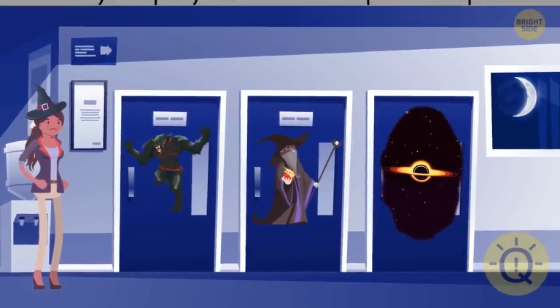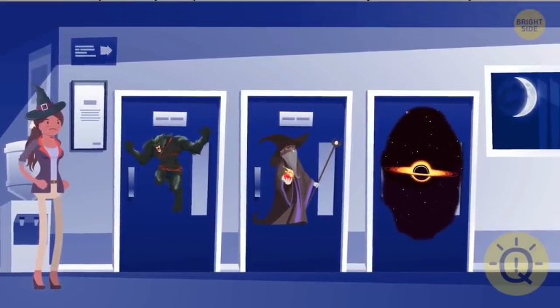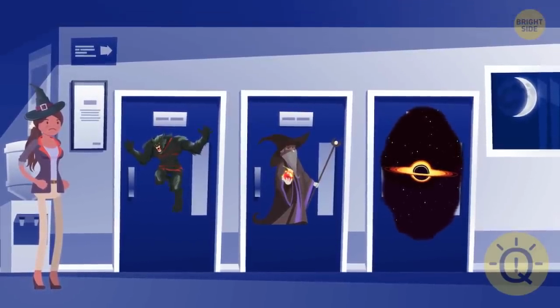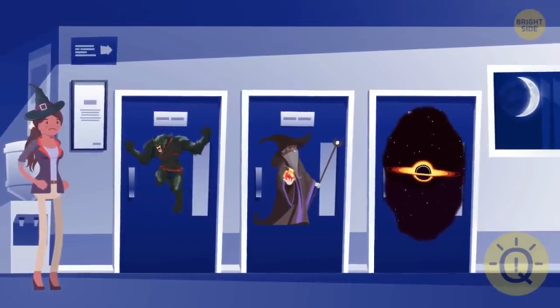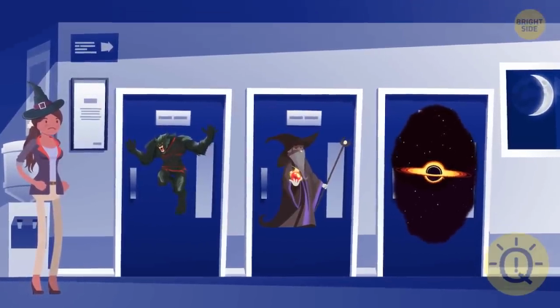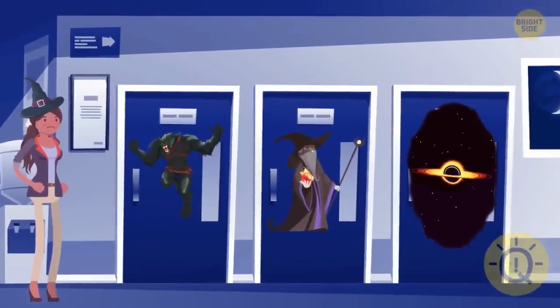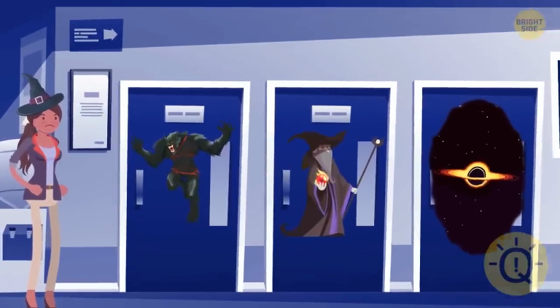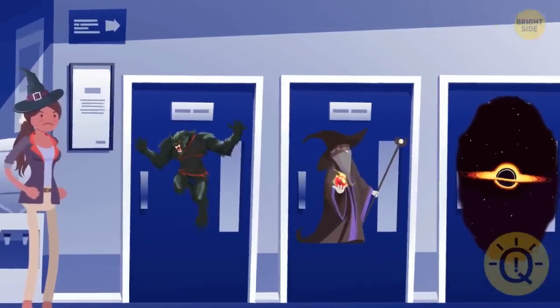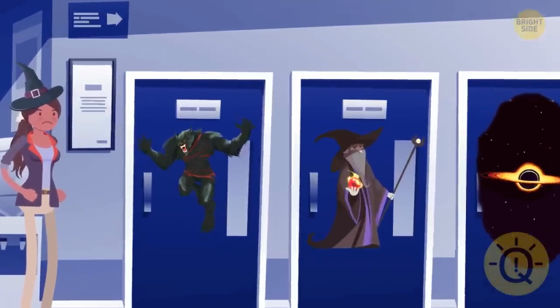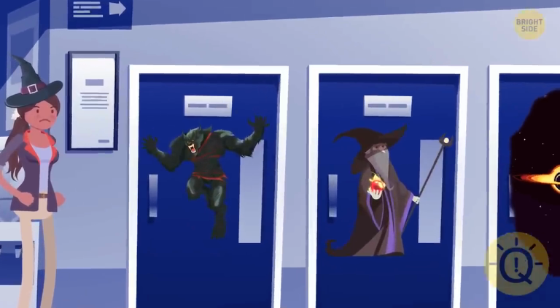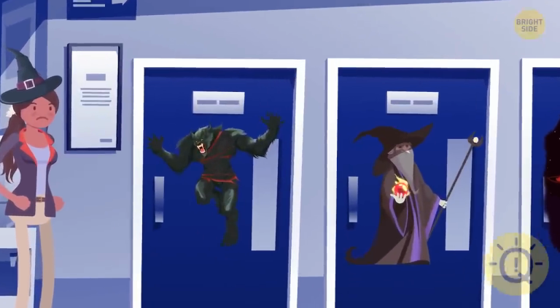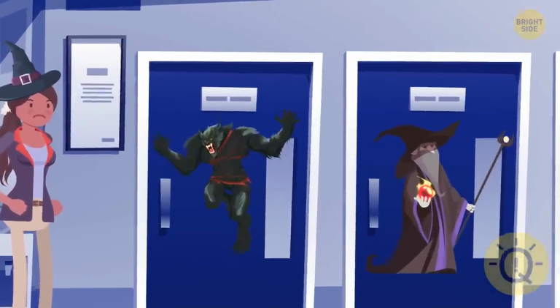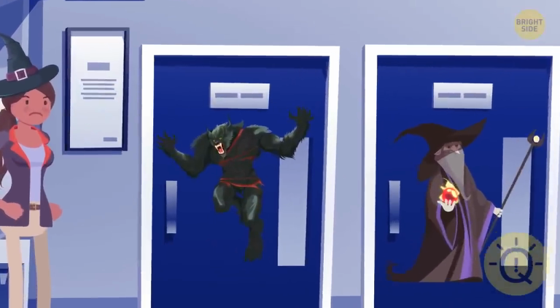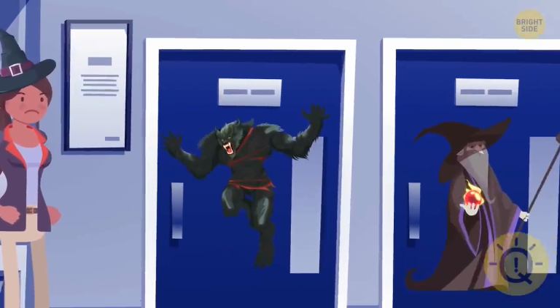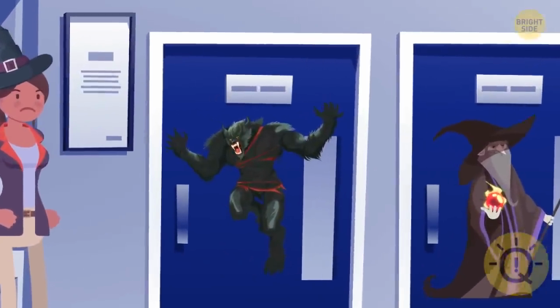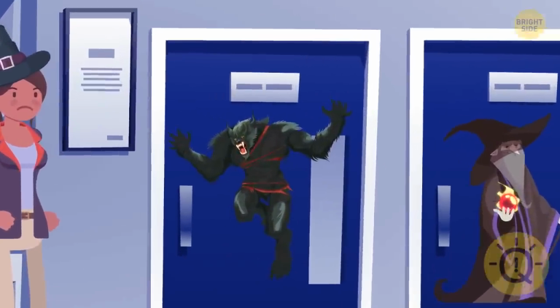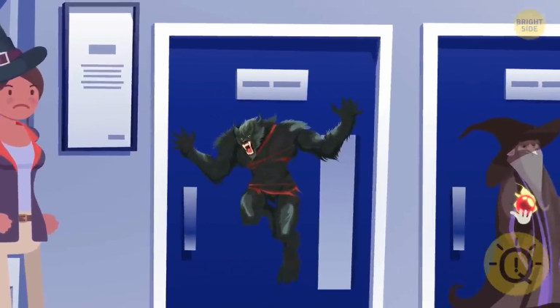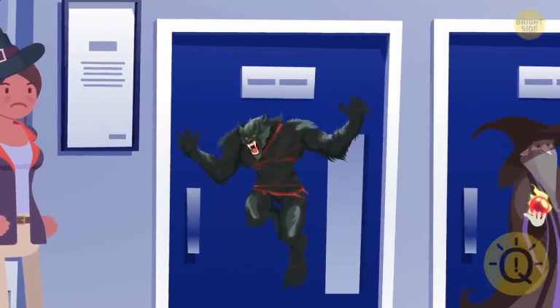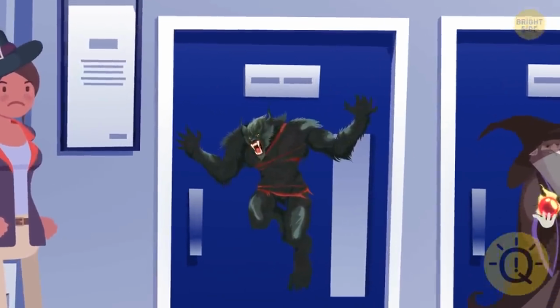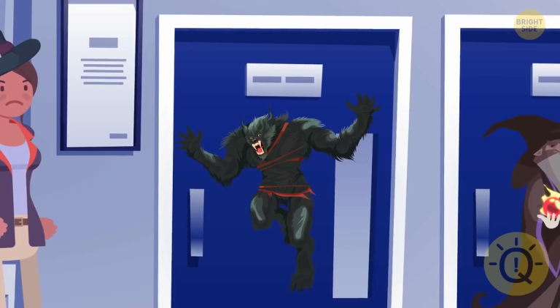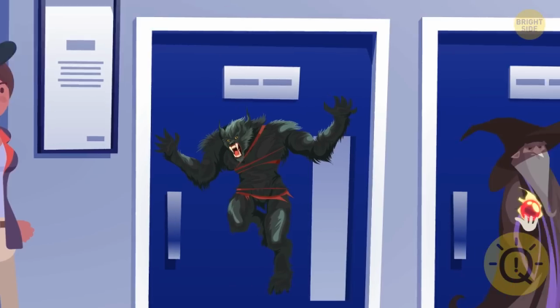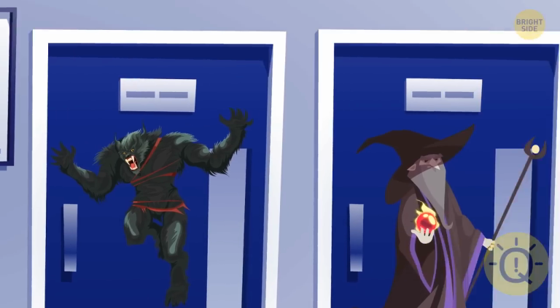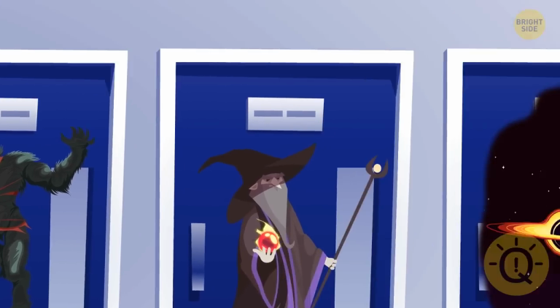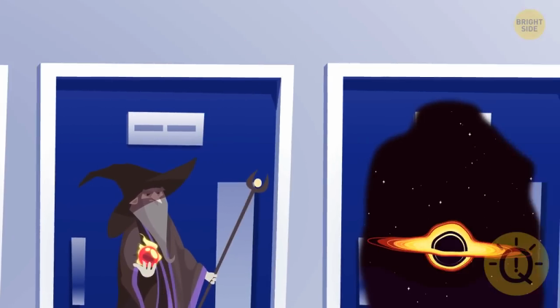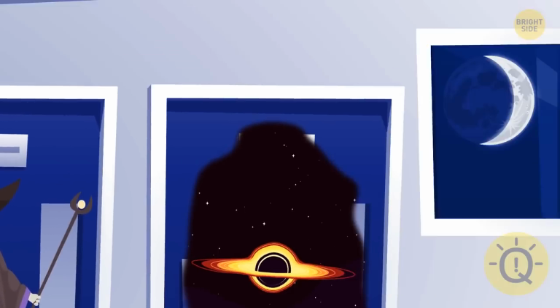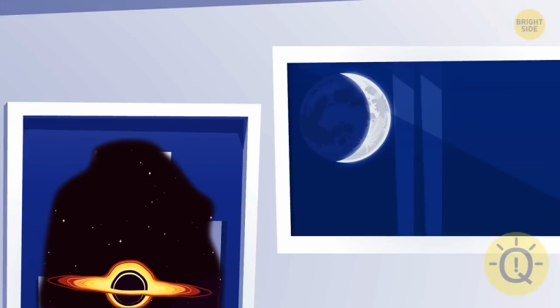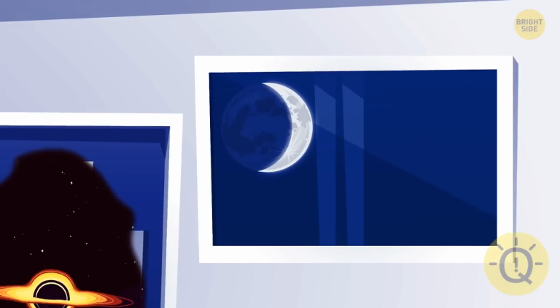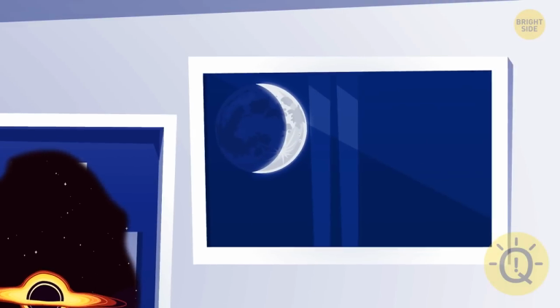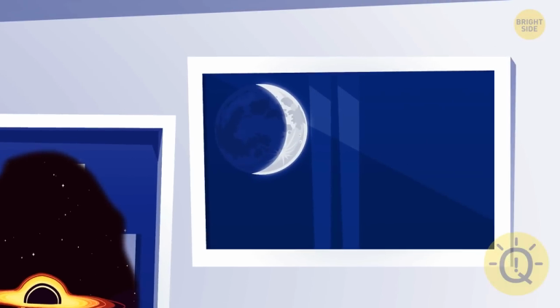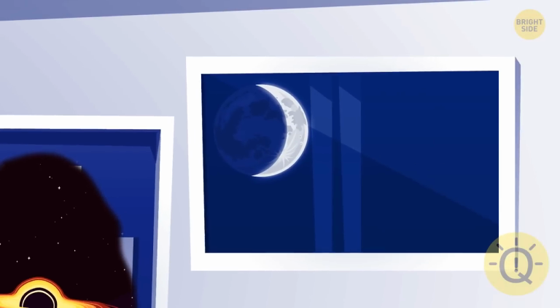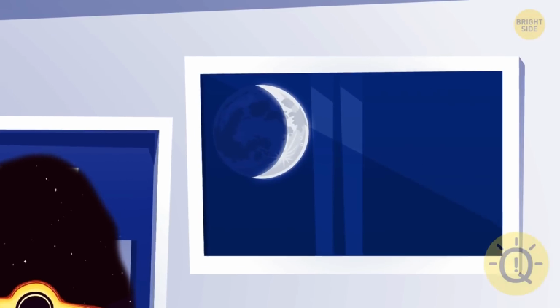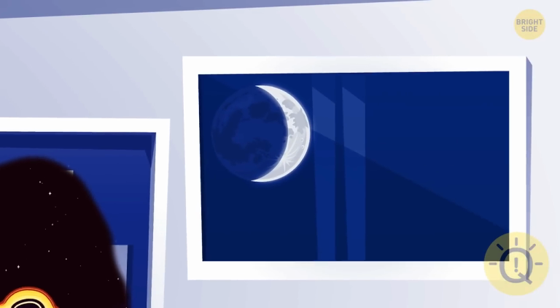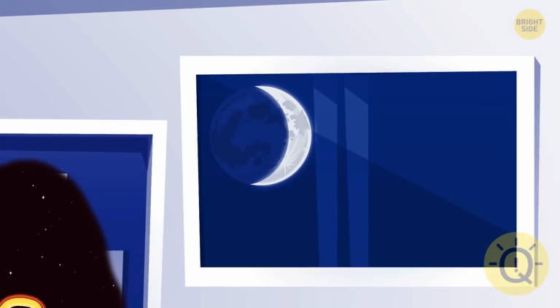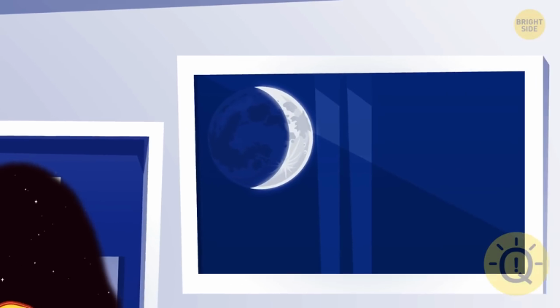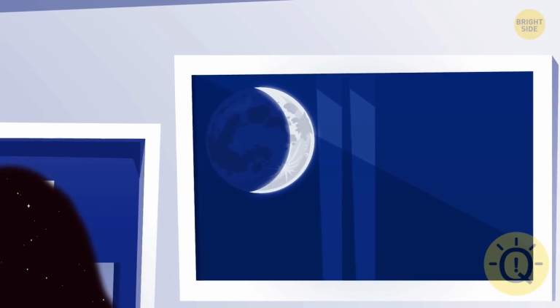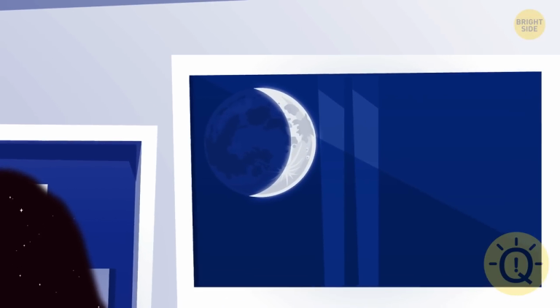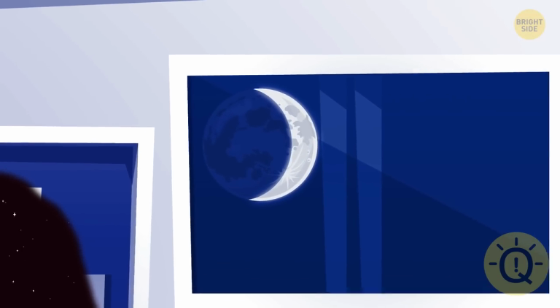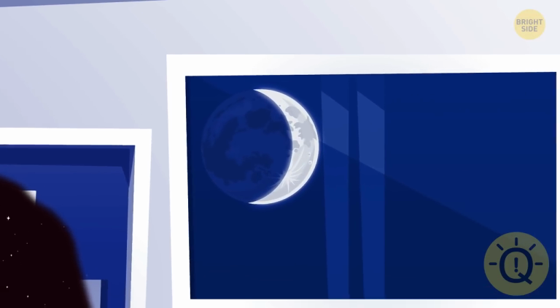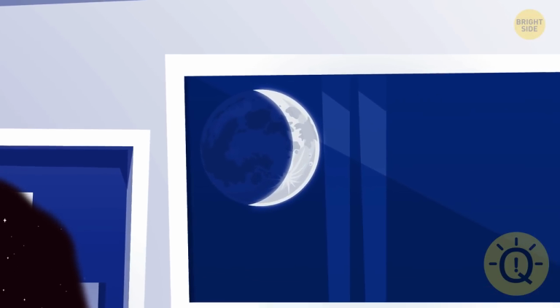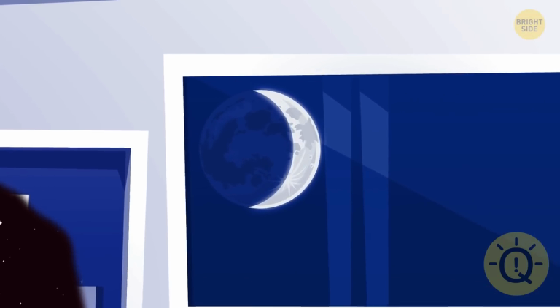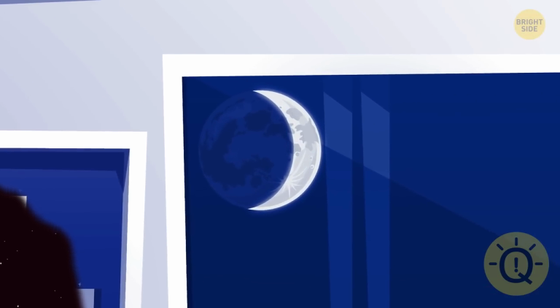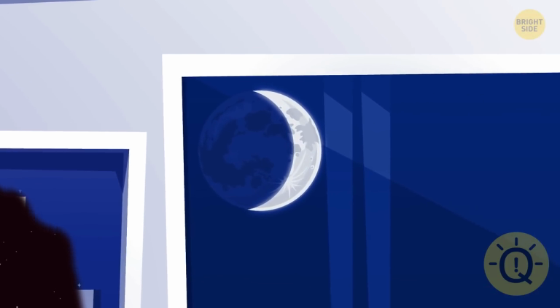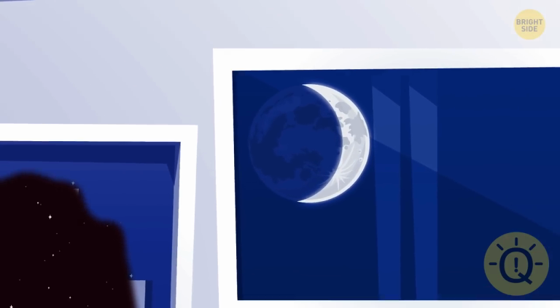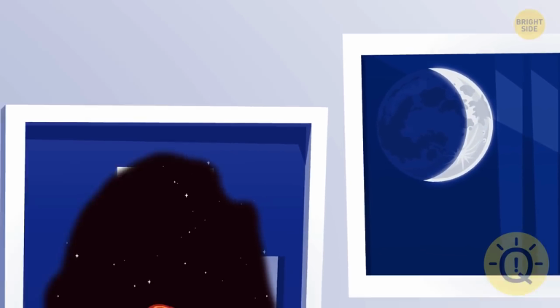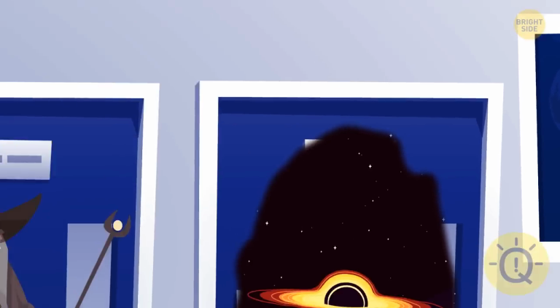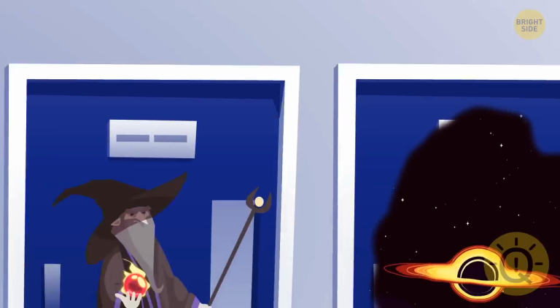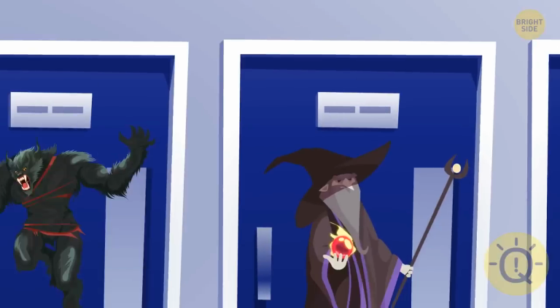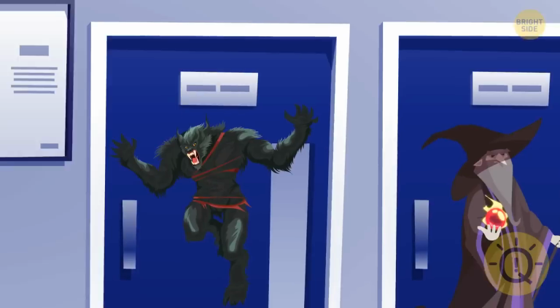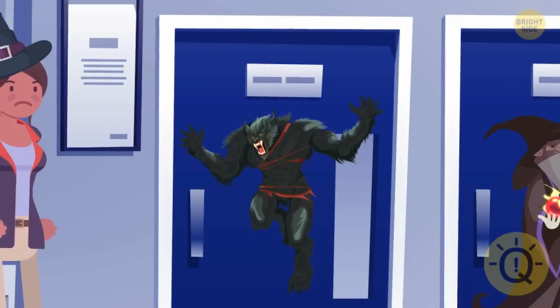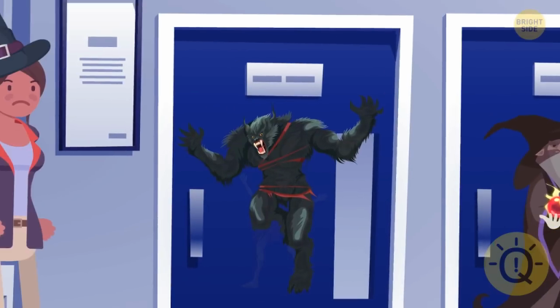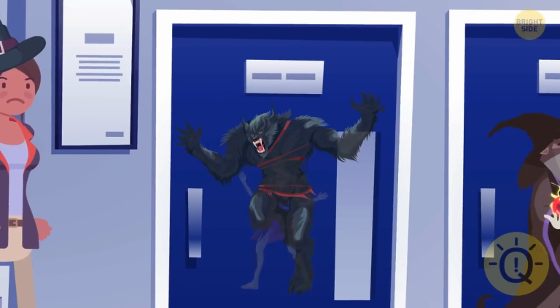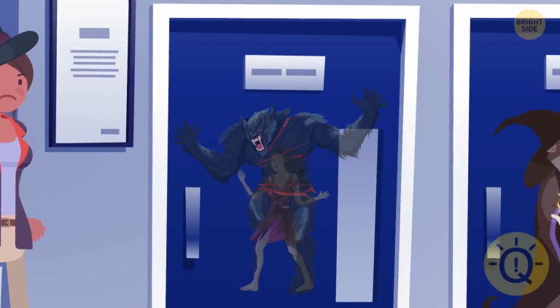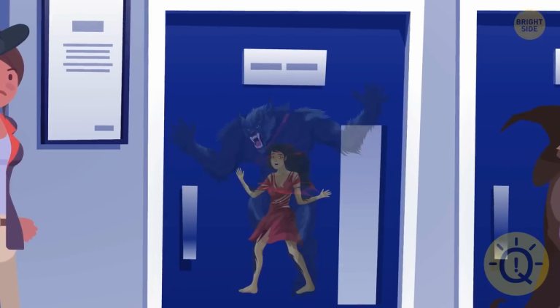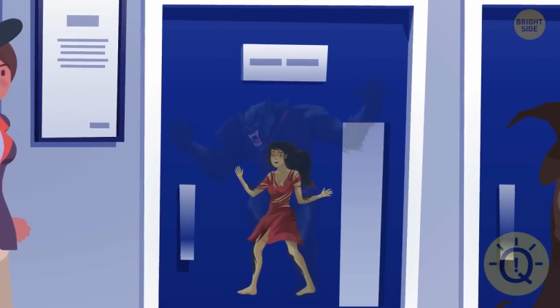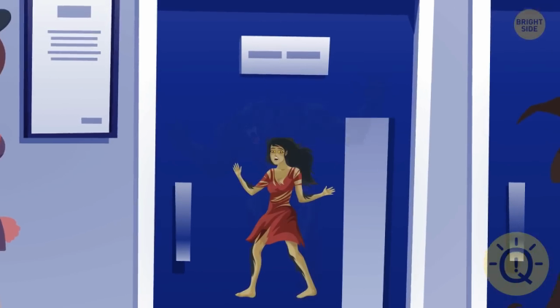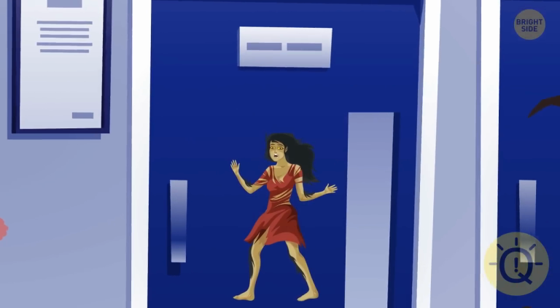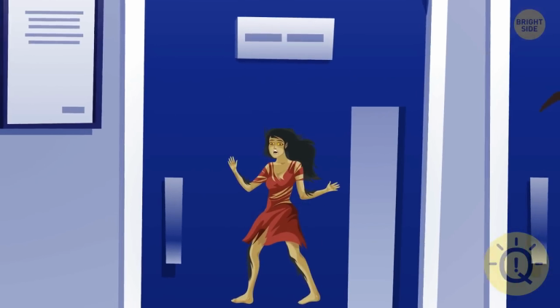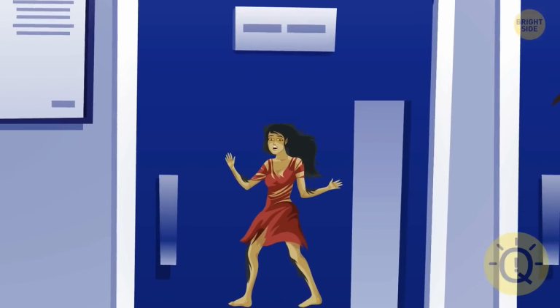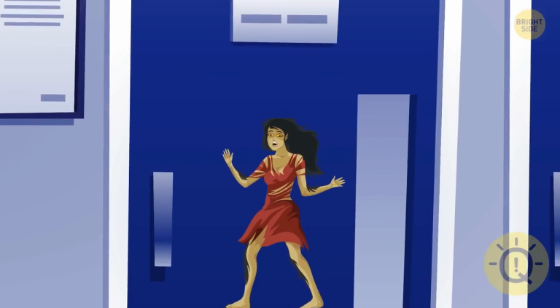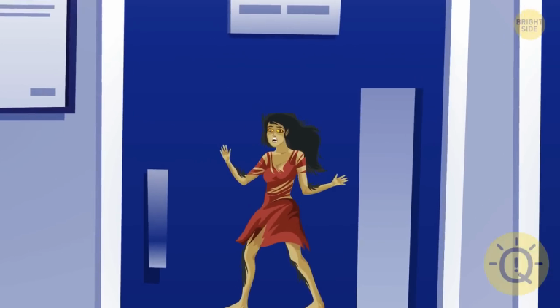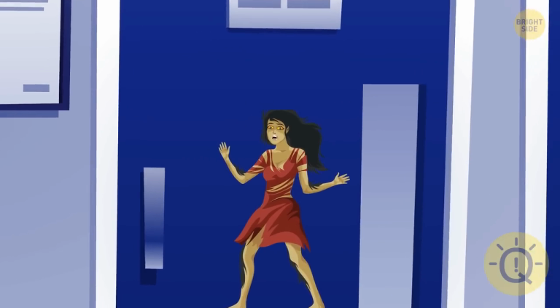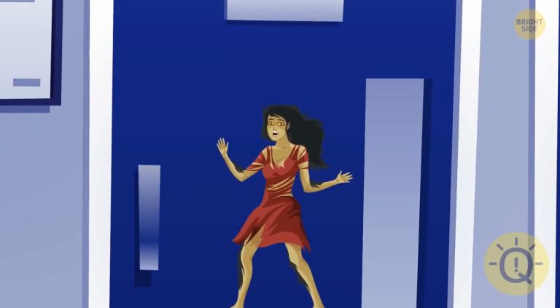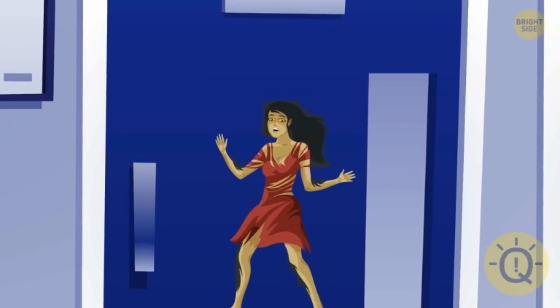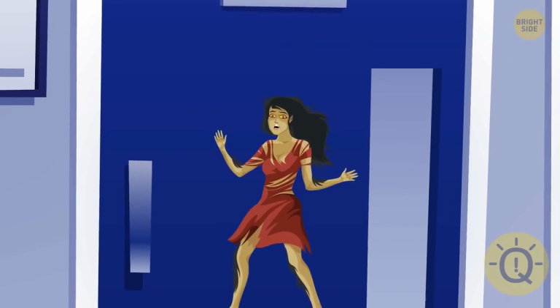She should choose the first door. Look out the window — it's a new moon. Werewolves are only dangerous on a full moon.